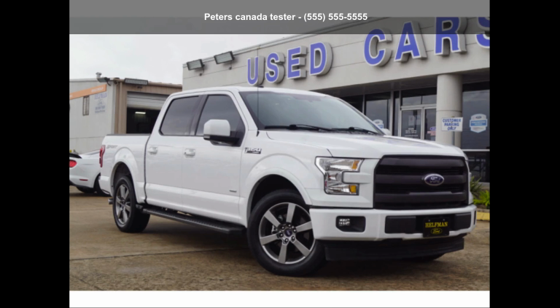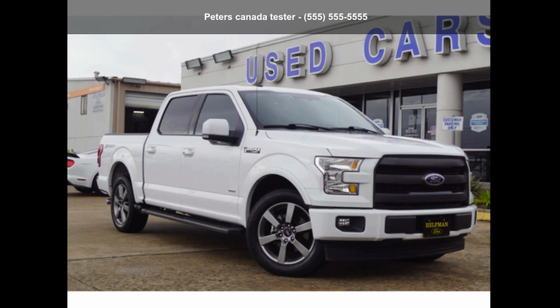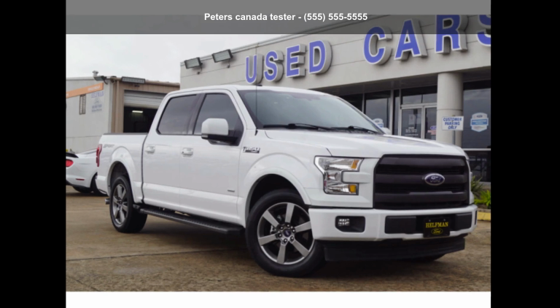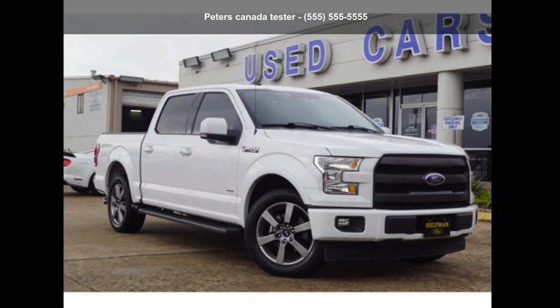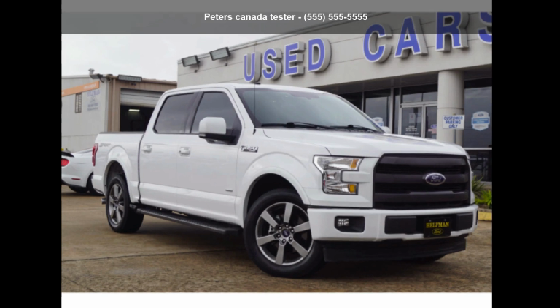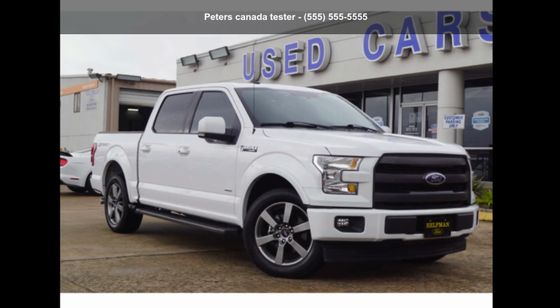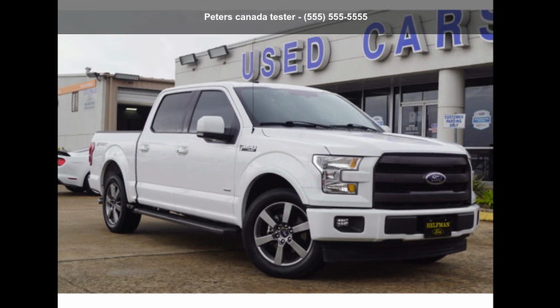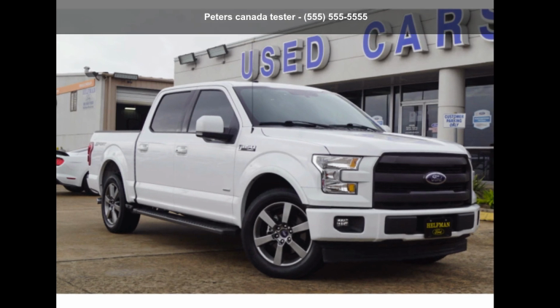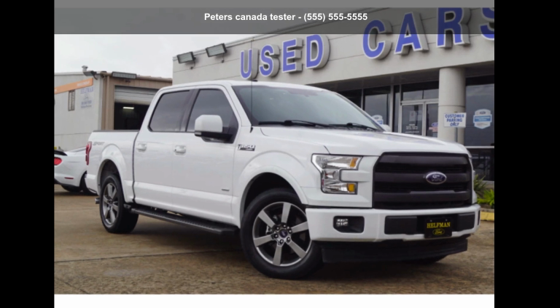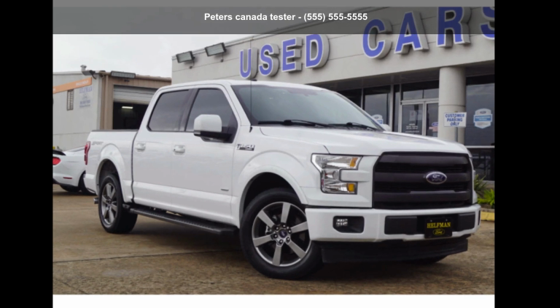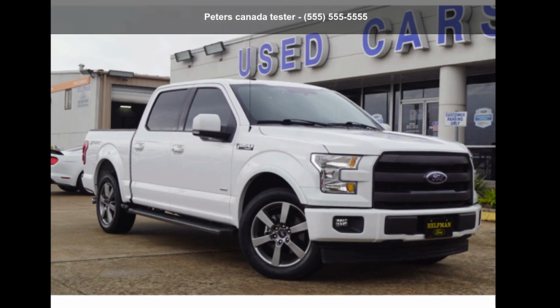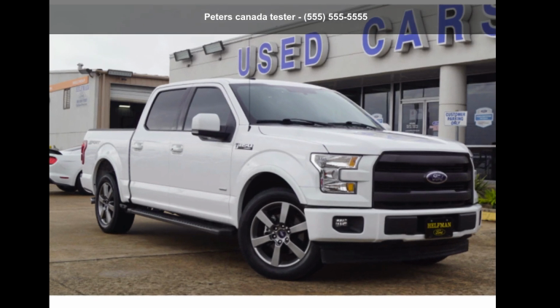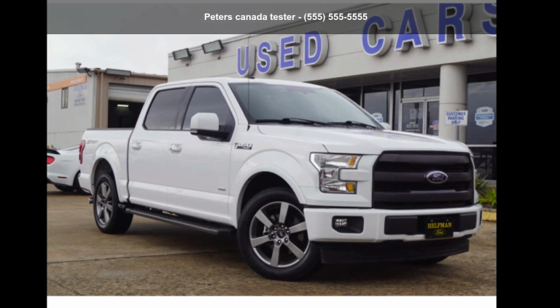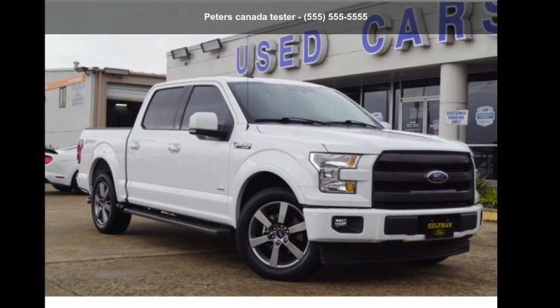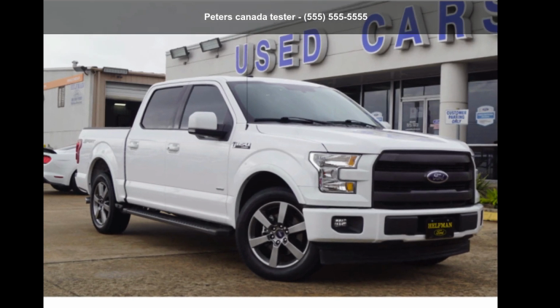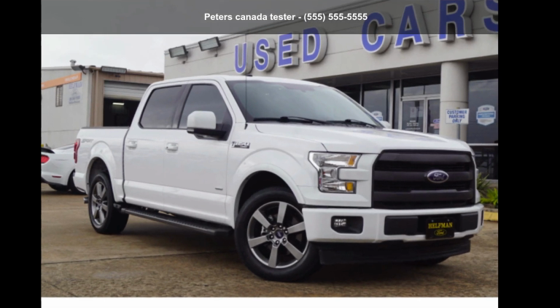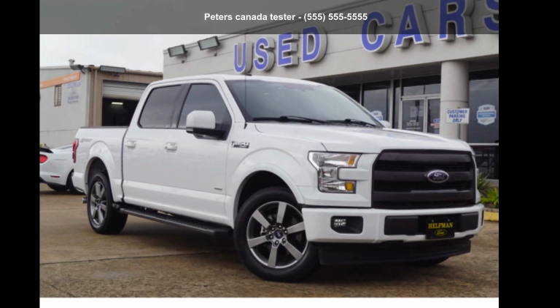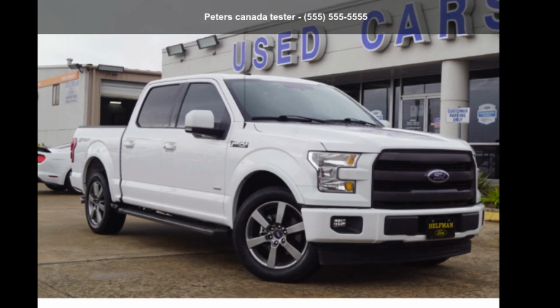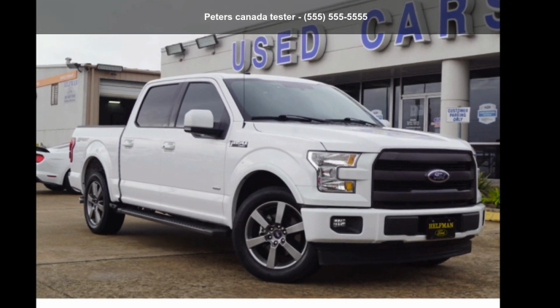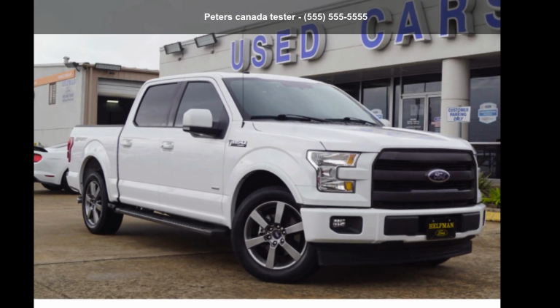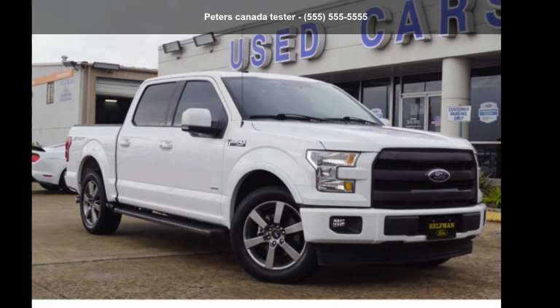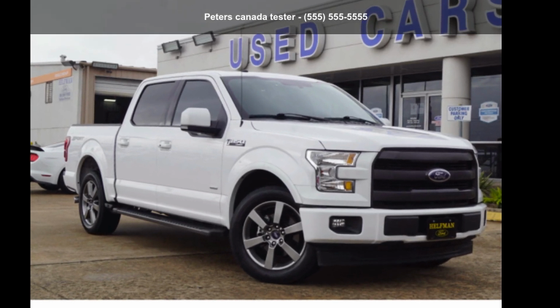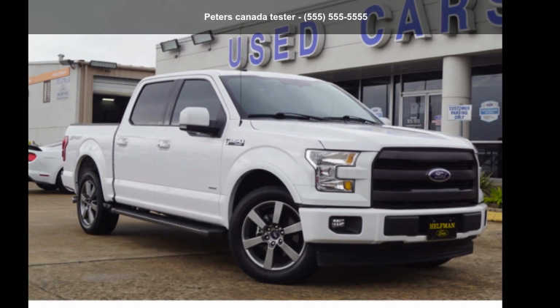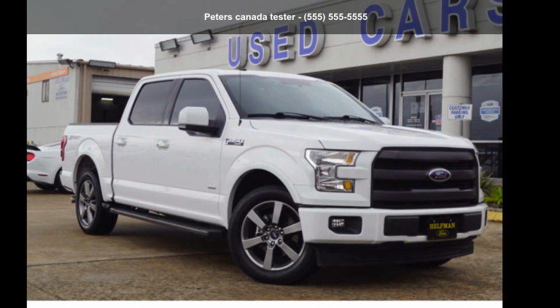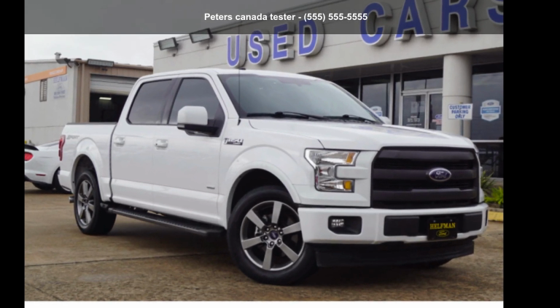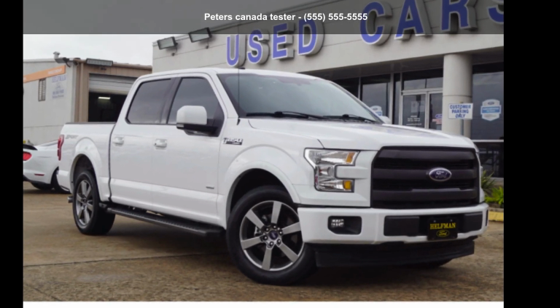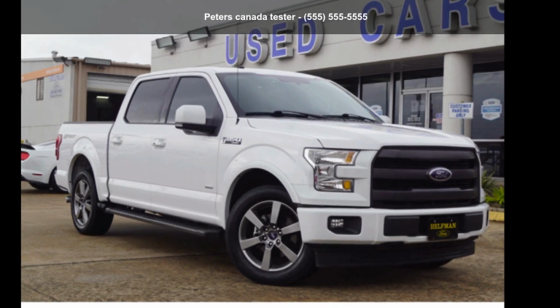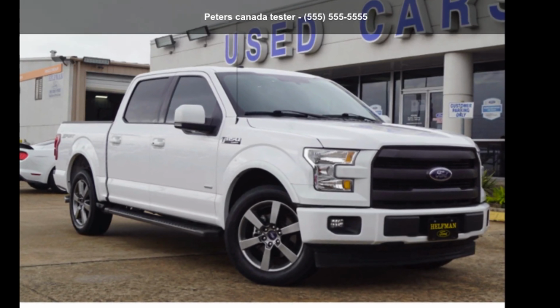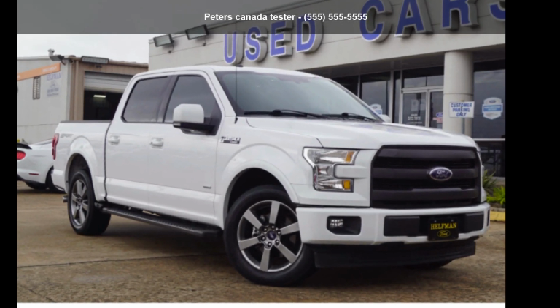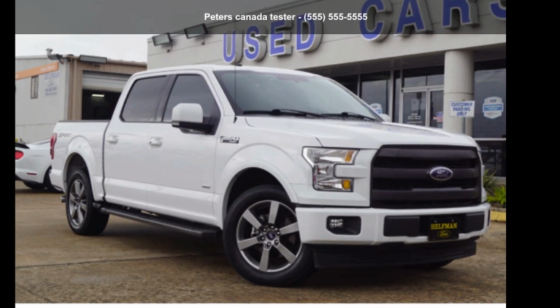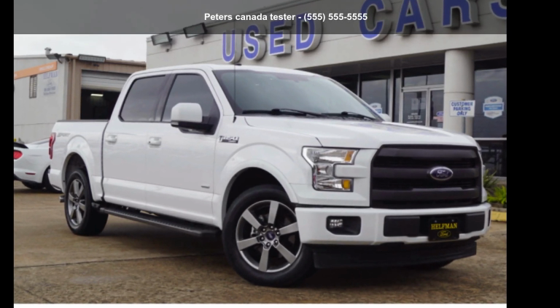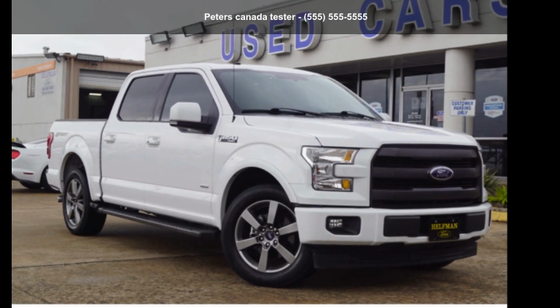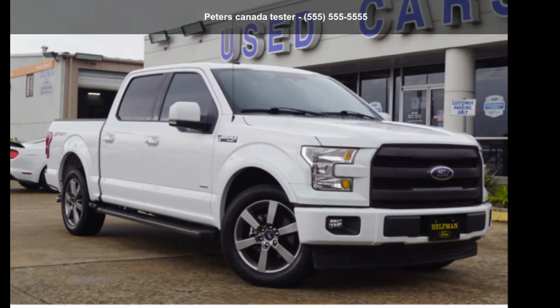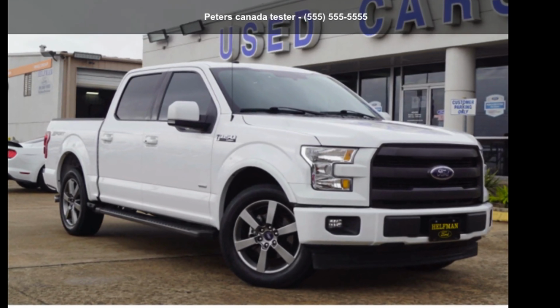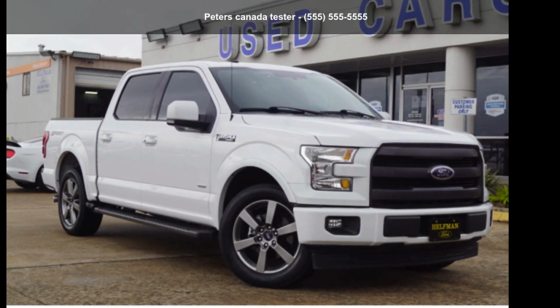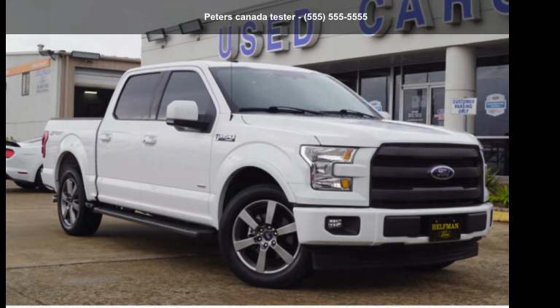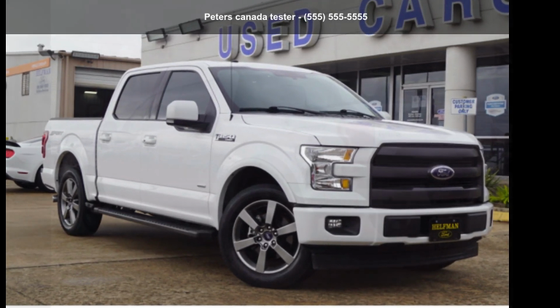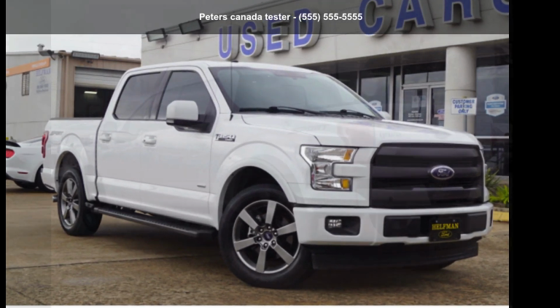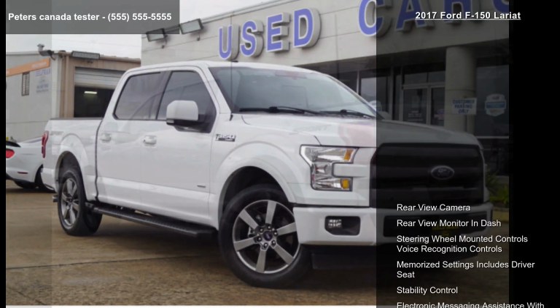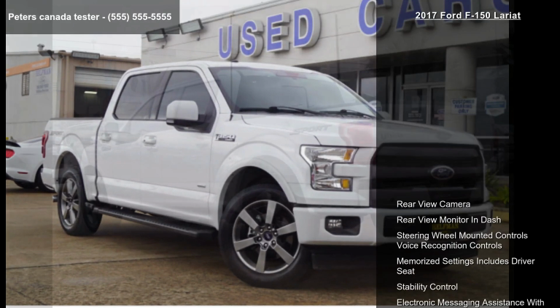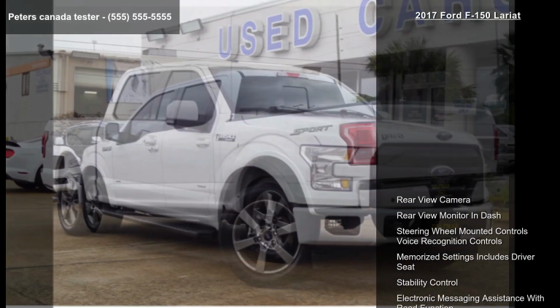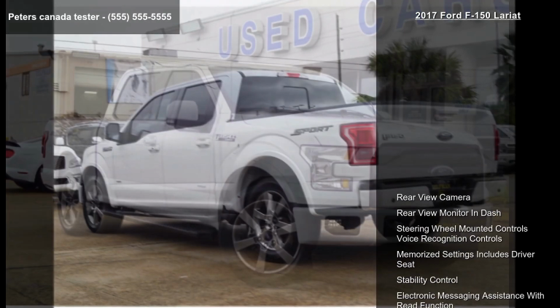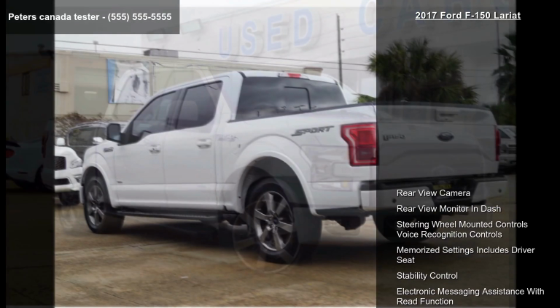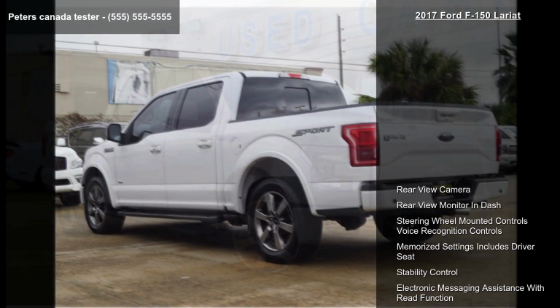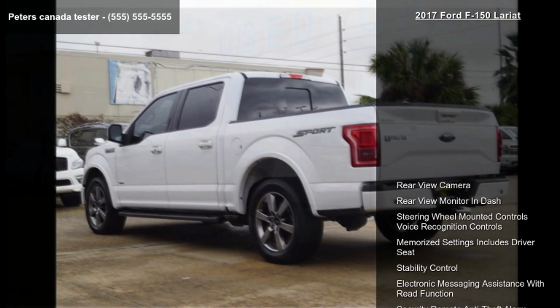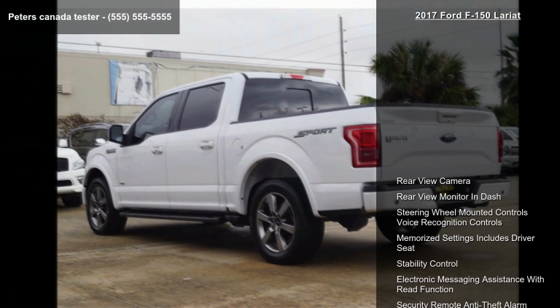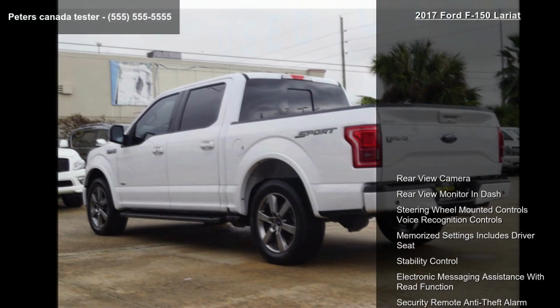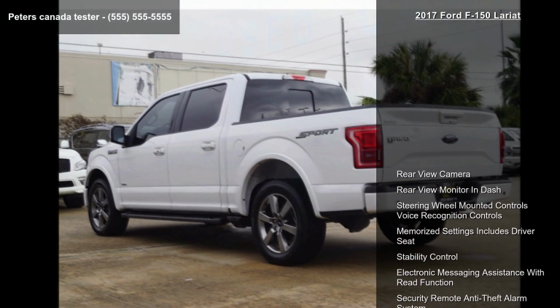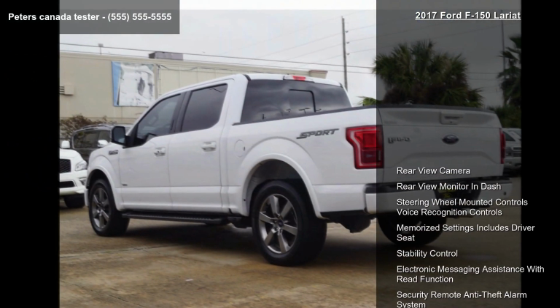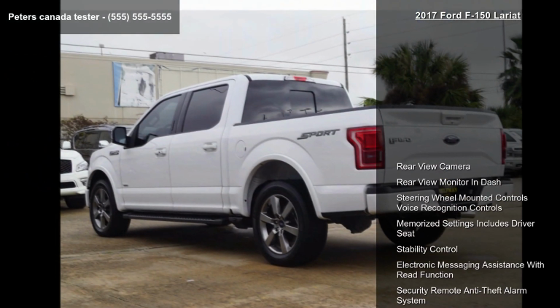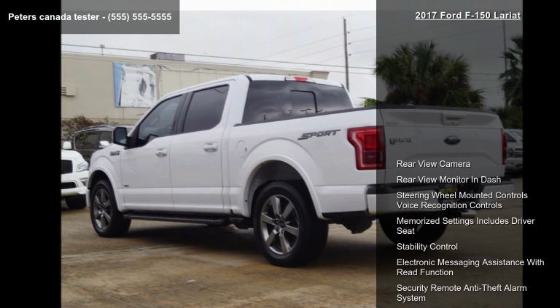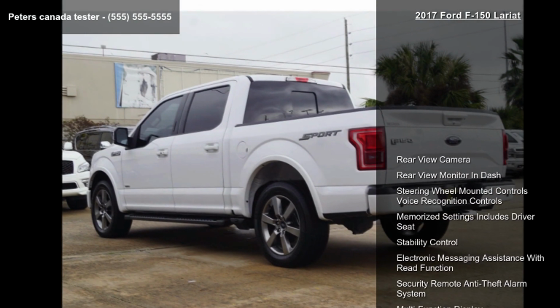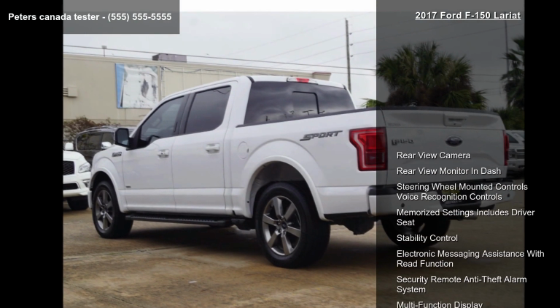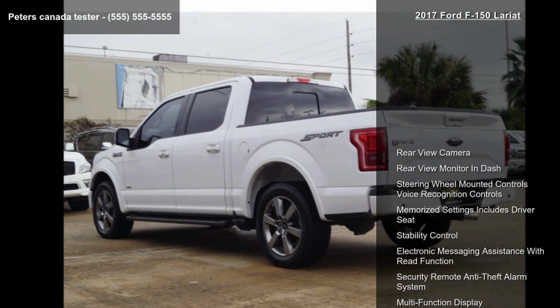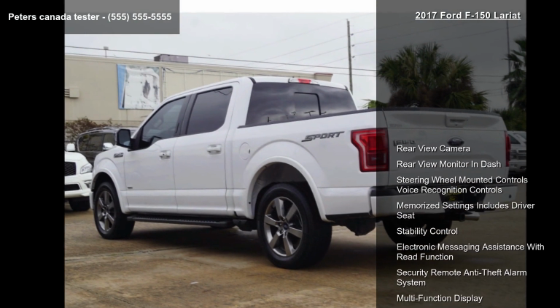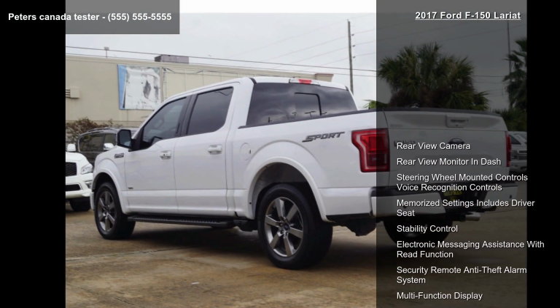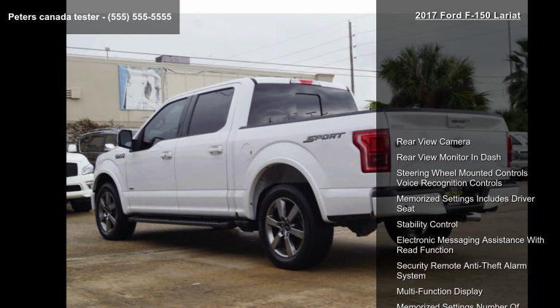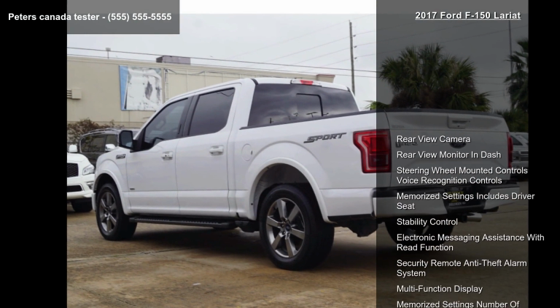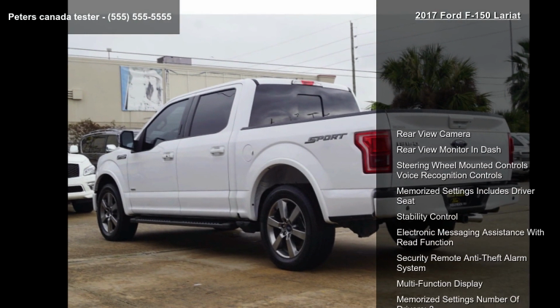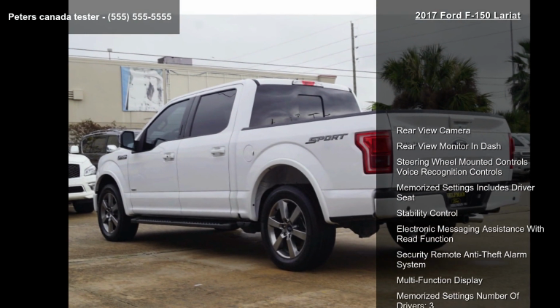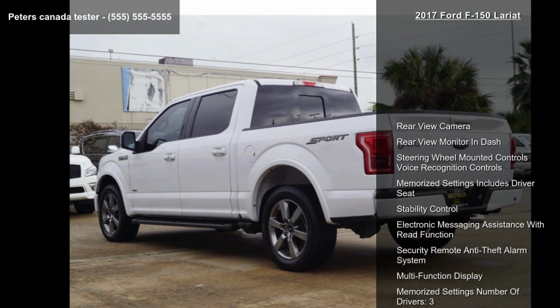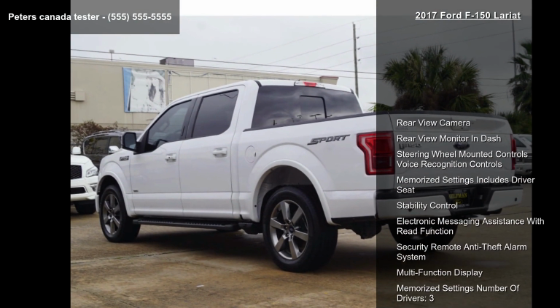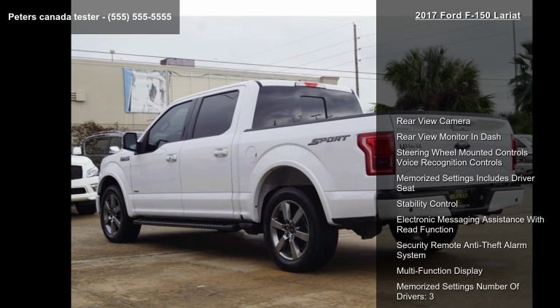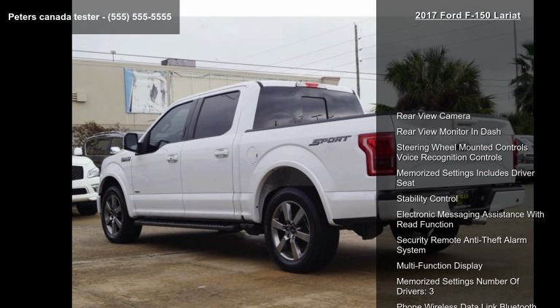Check out this Ford 2017 F-150 Lariat. This may be the set of wheels you've been looking for.